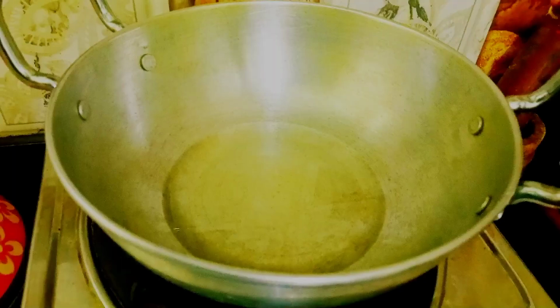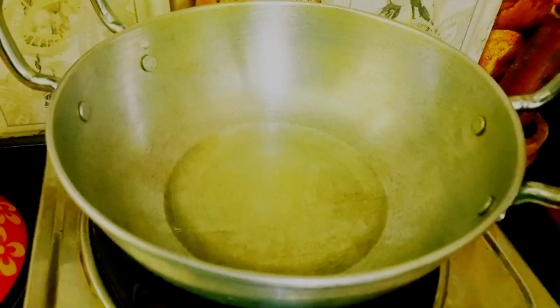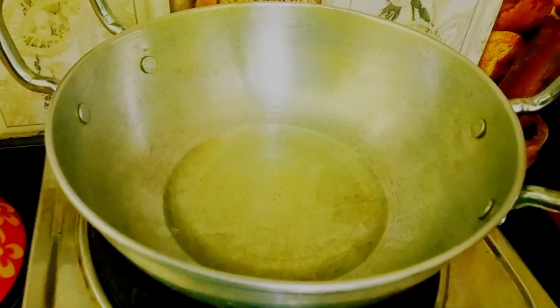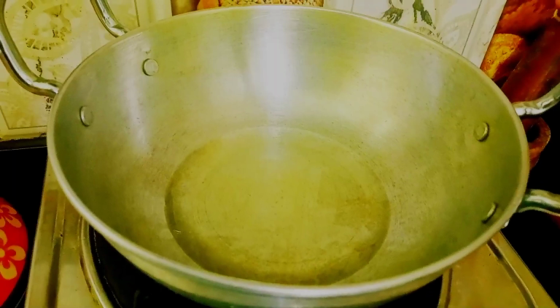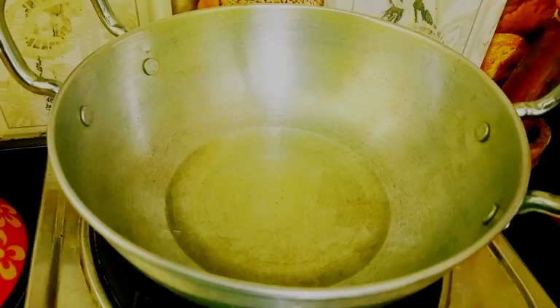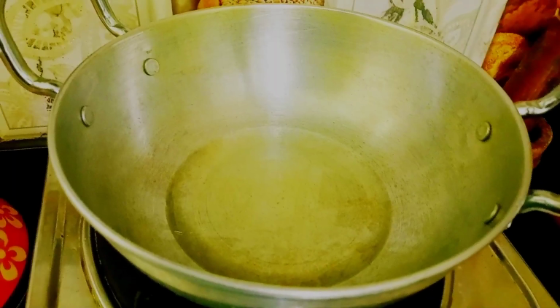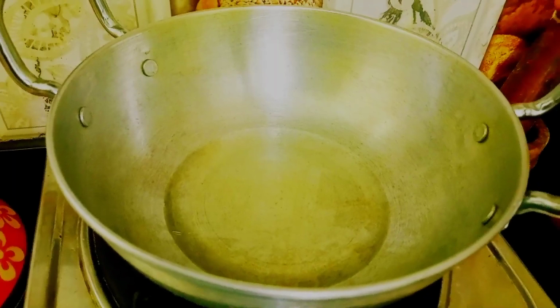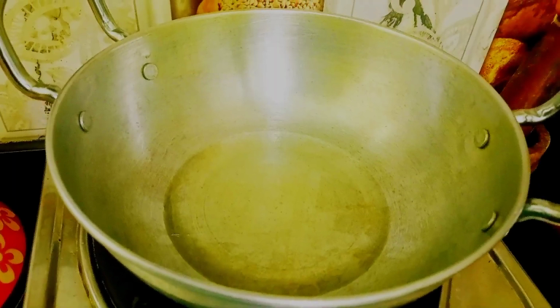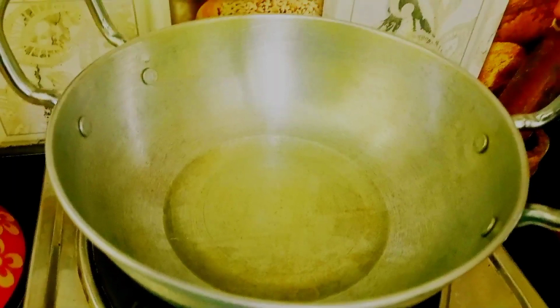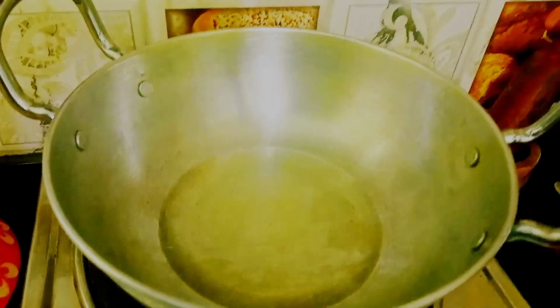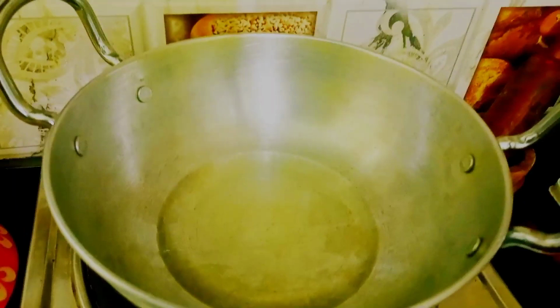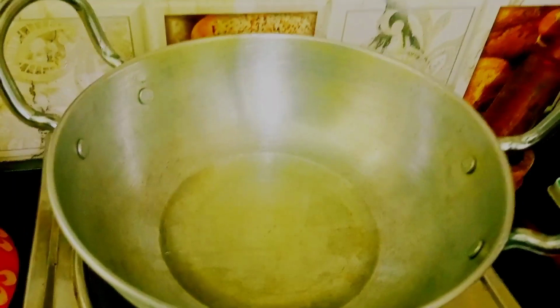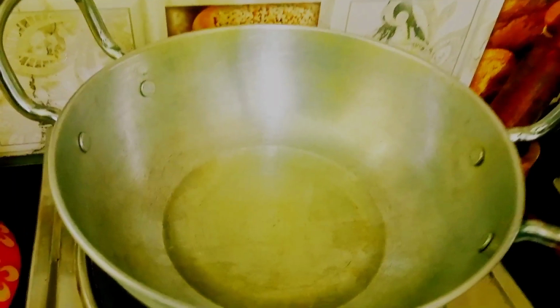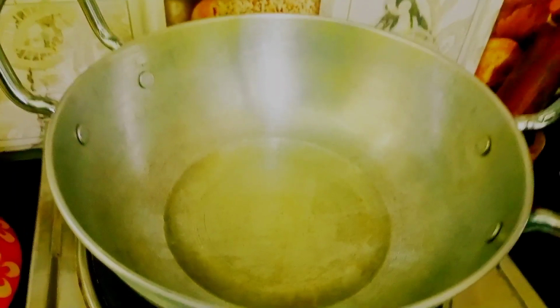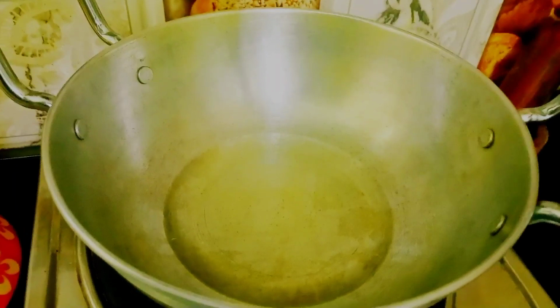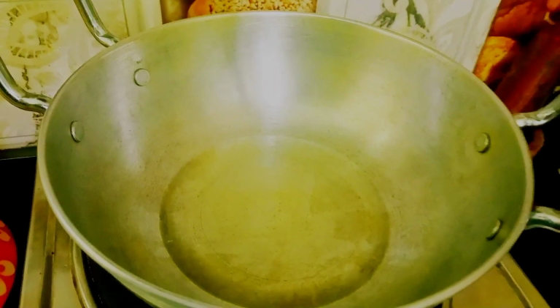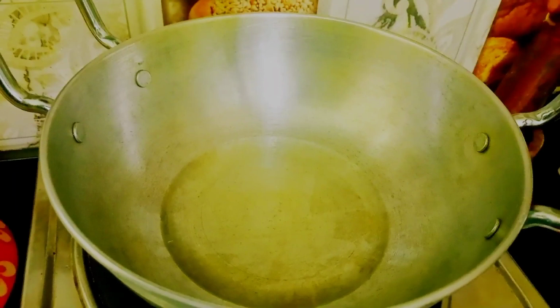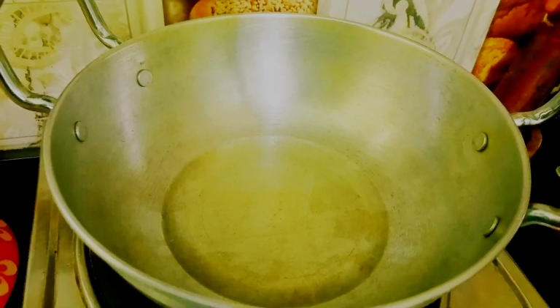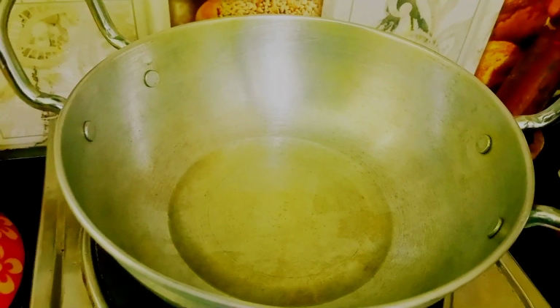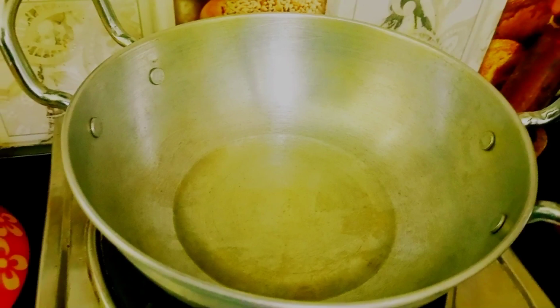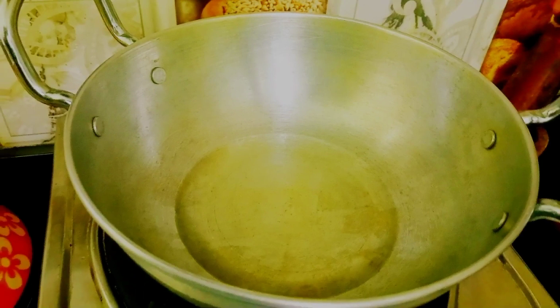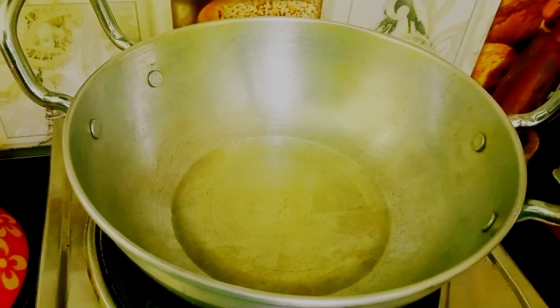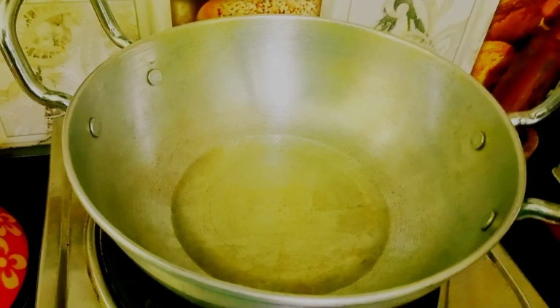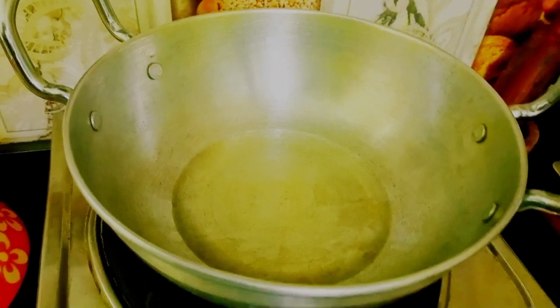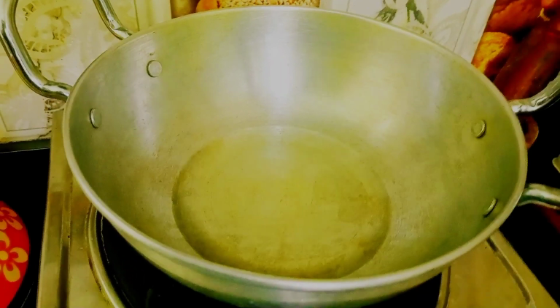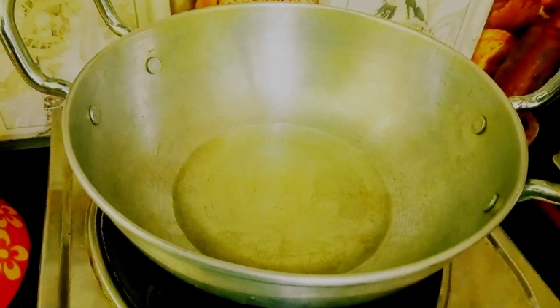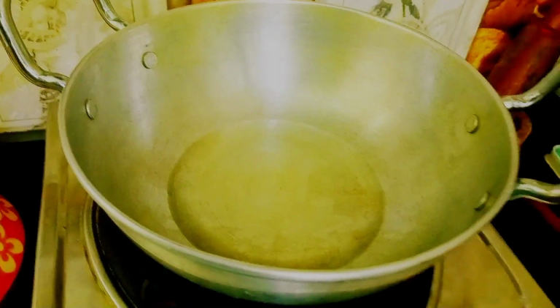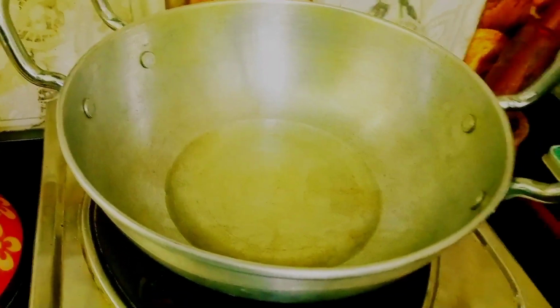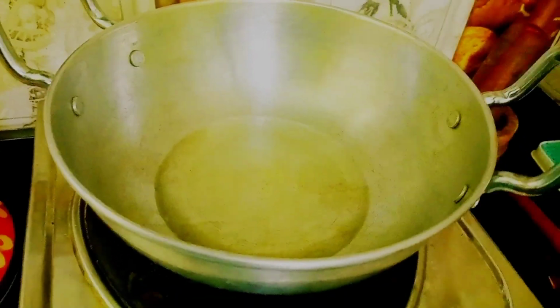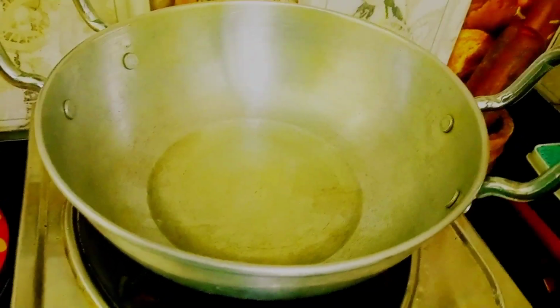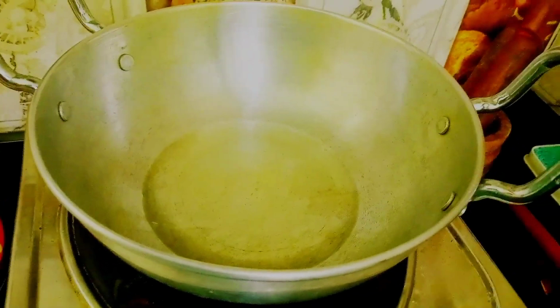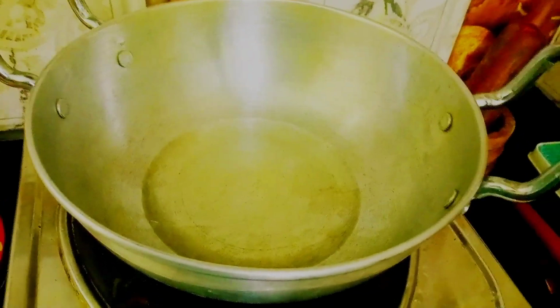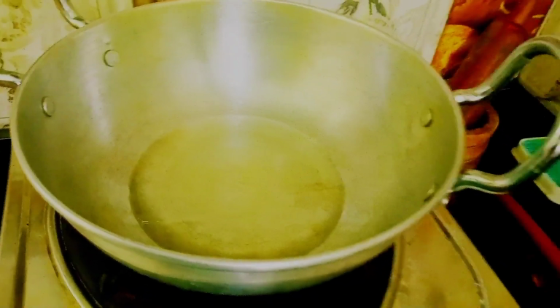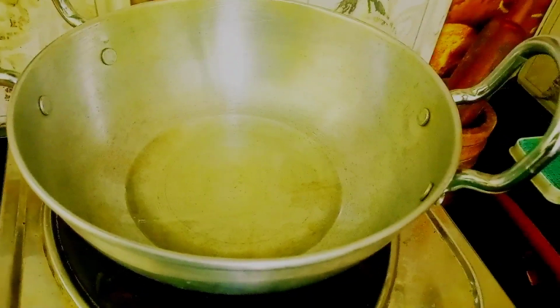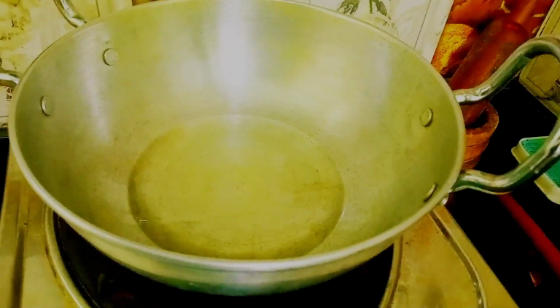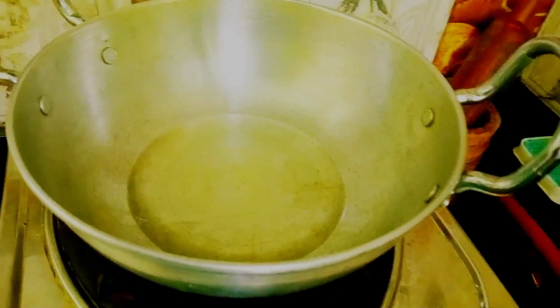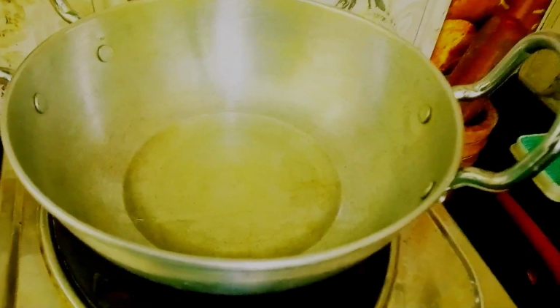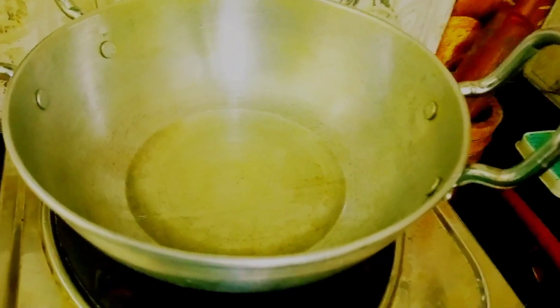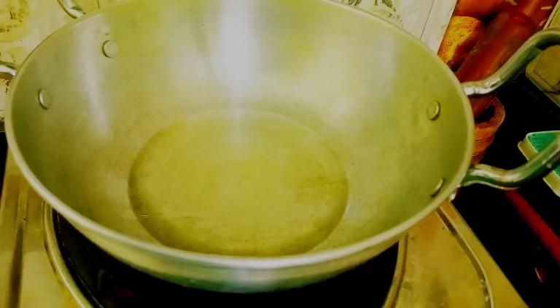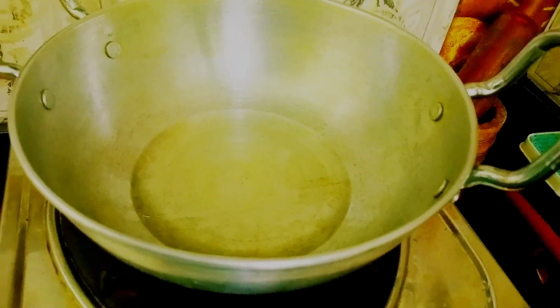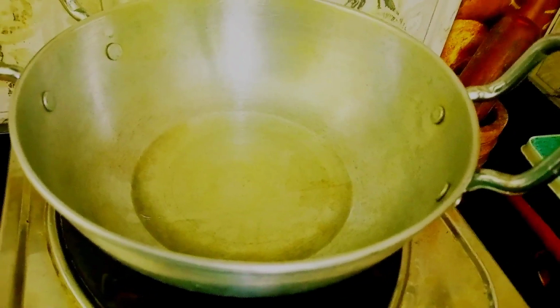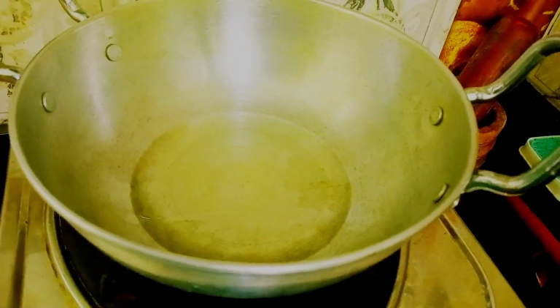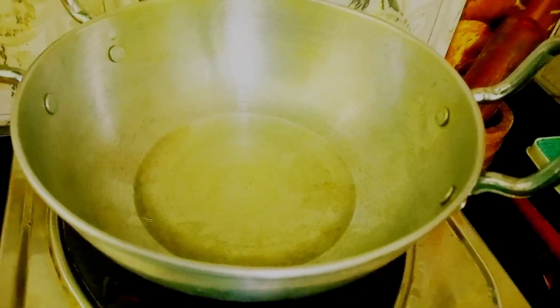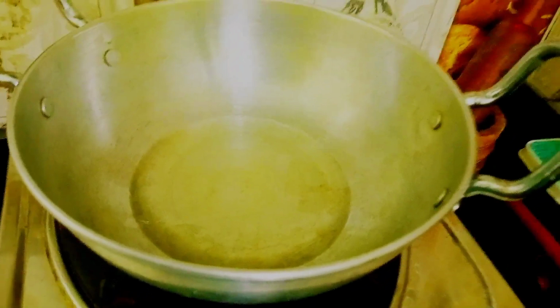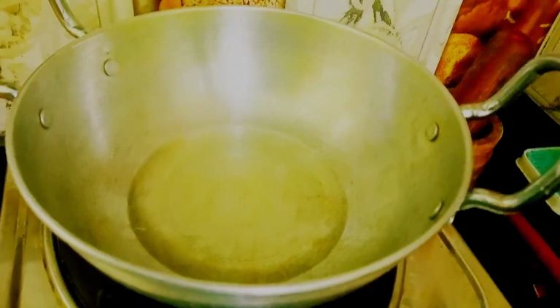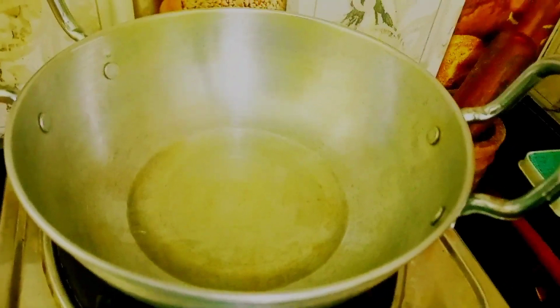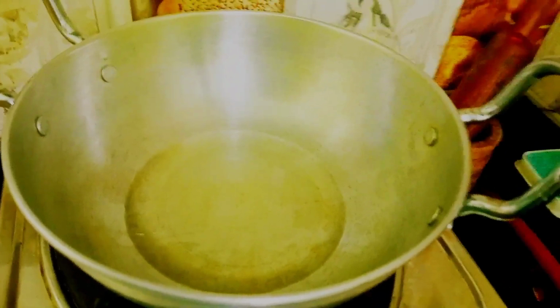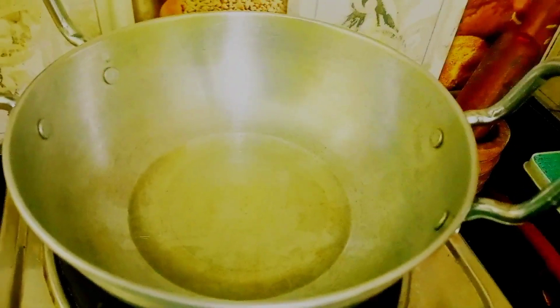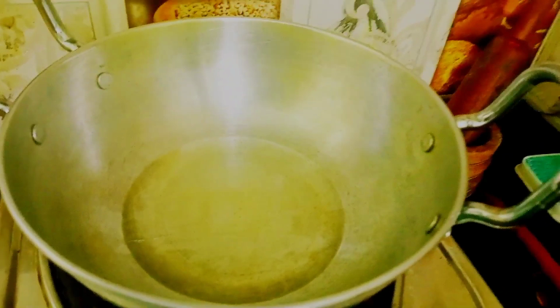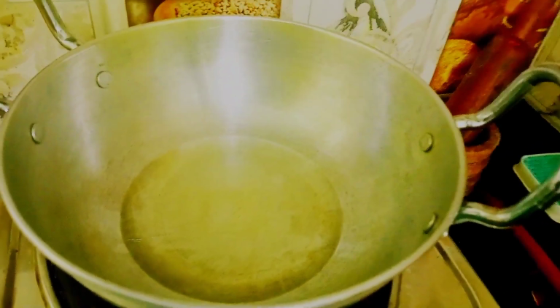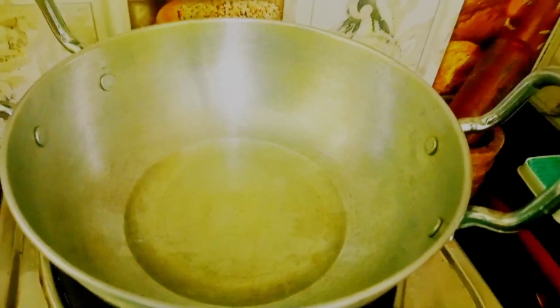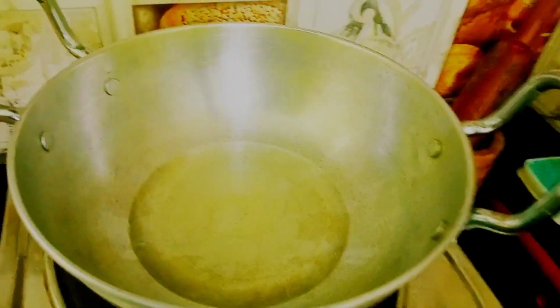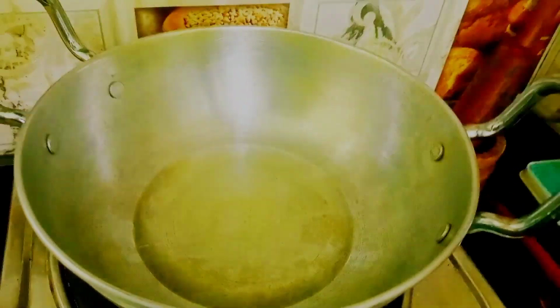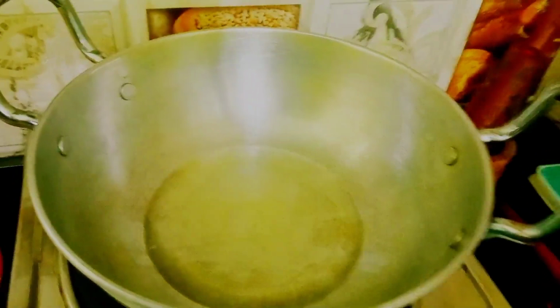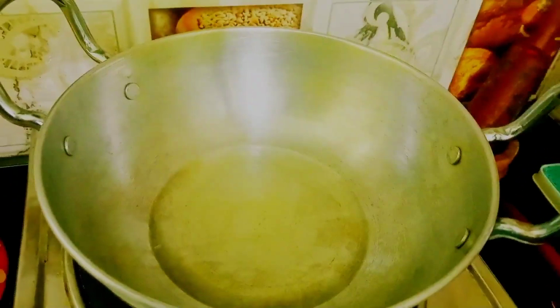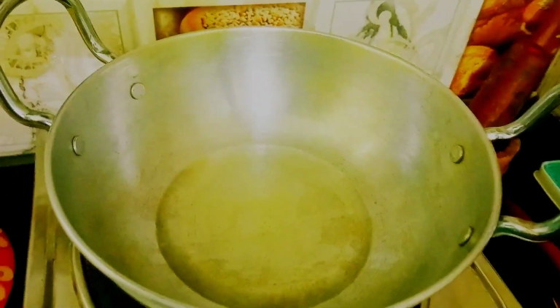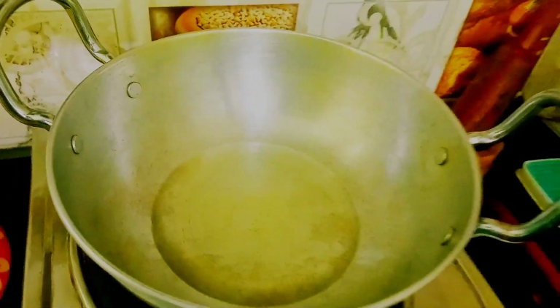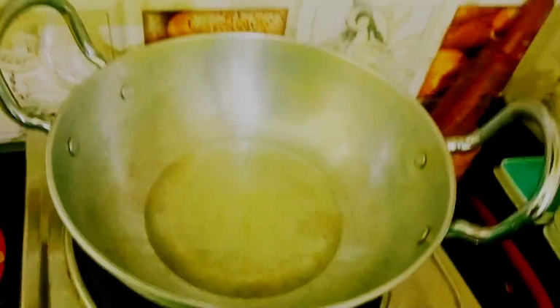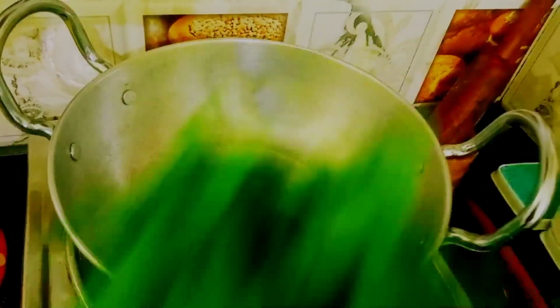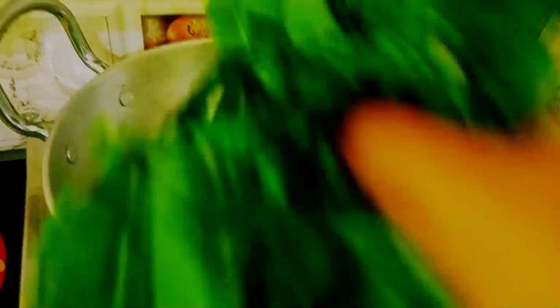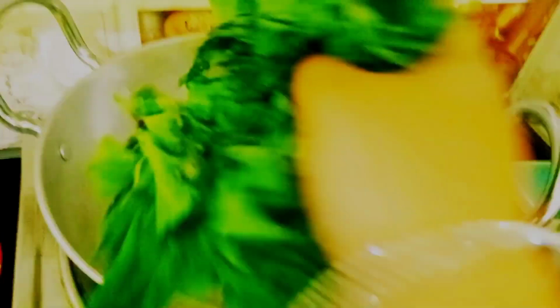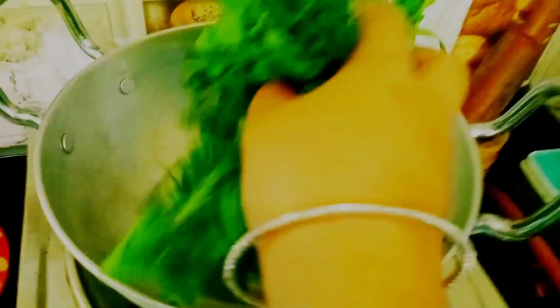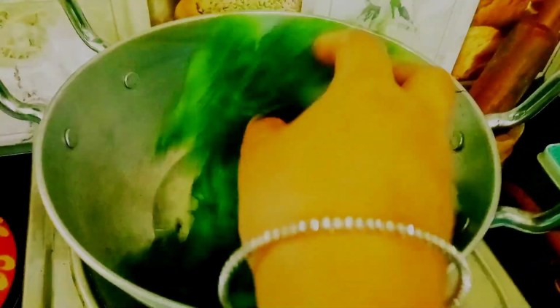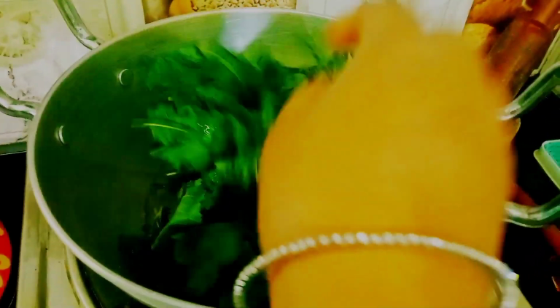Before cooking, heat the pan and add oil, and let it be a feast. I'm going to start the preparation now.